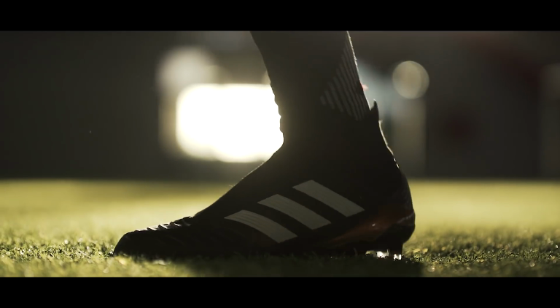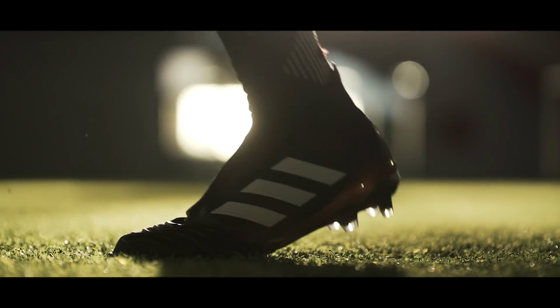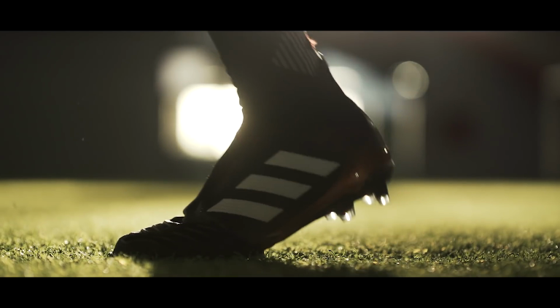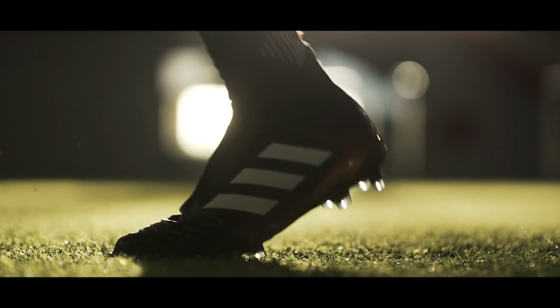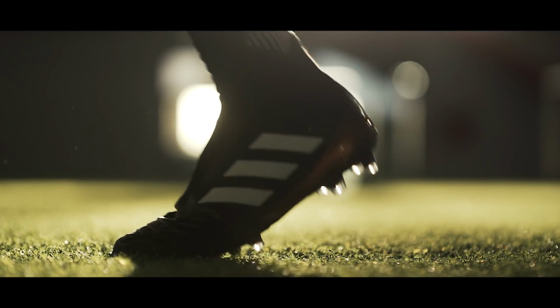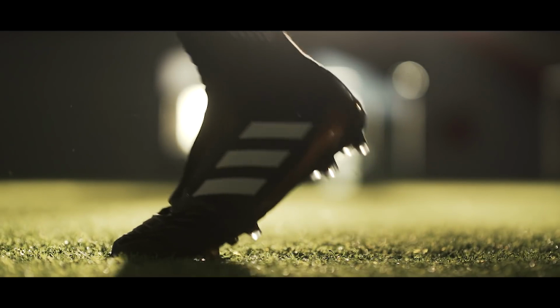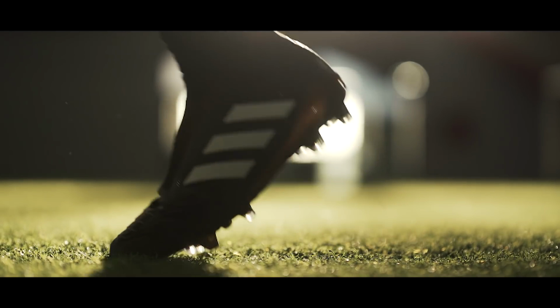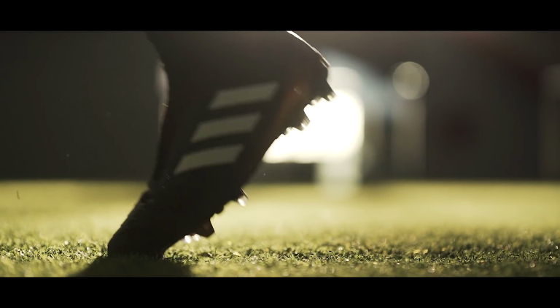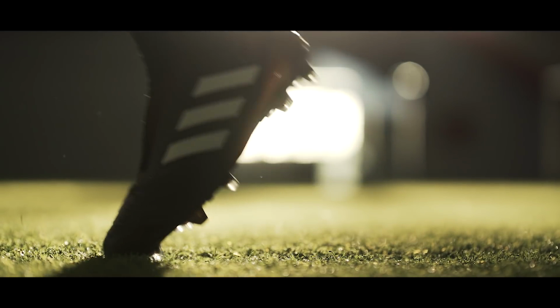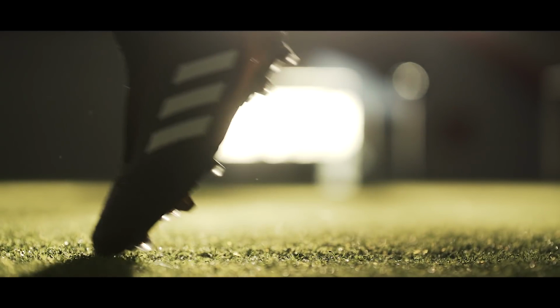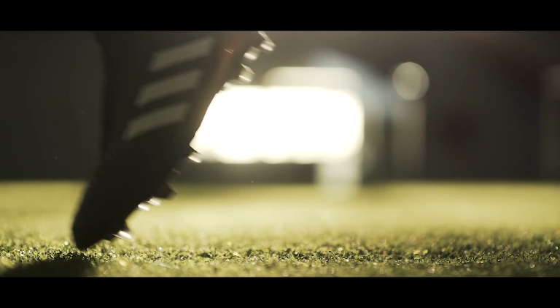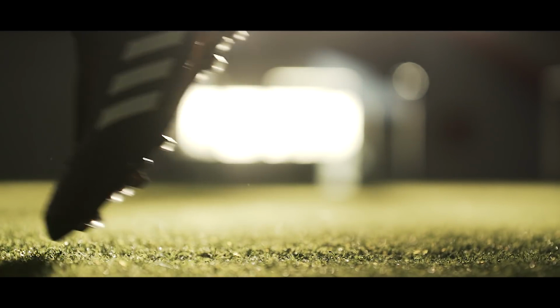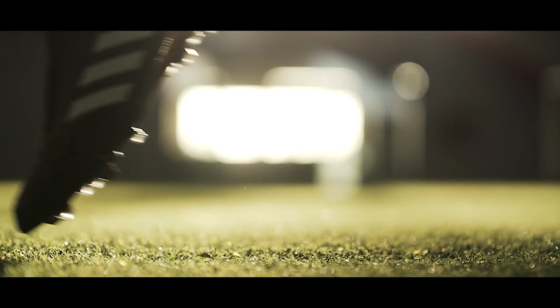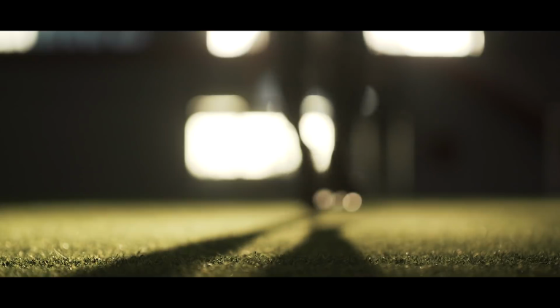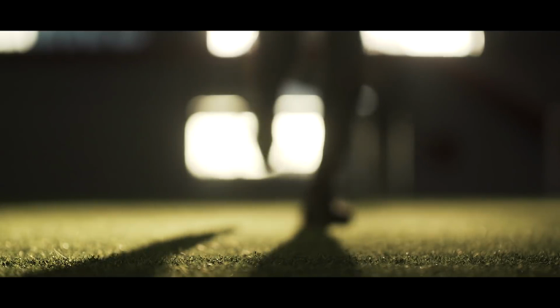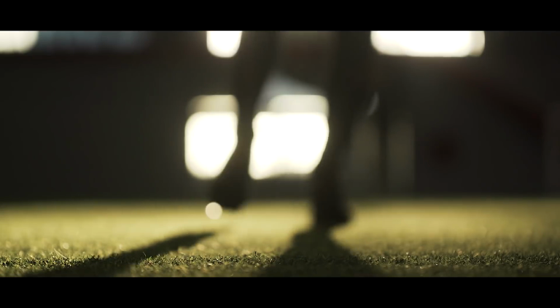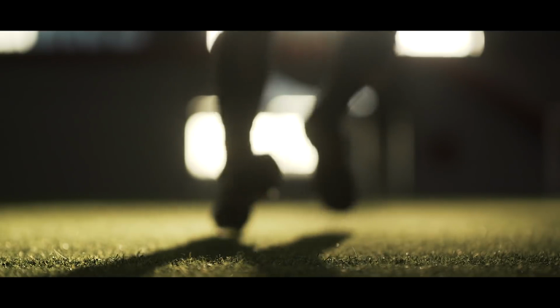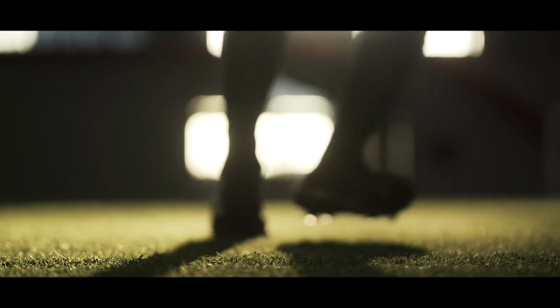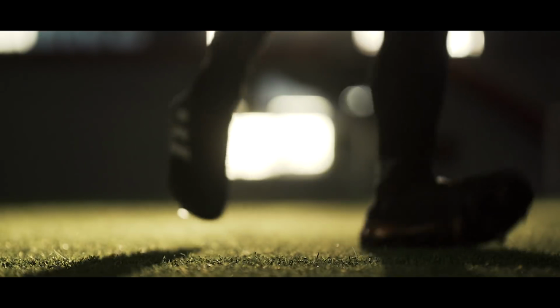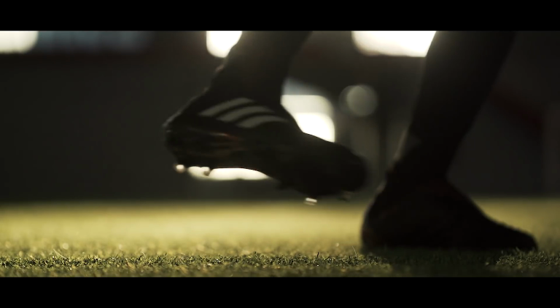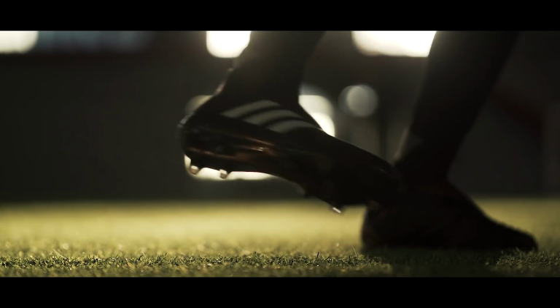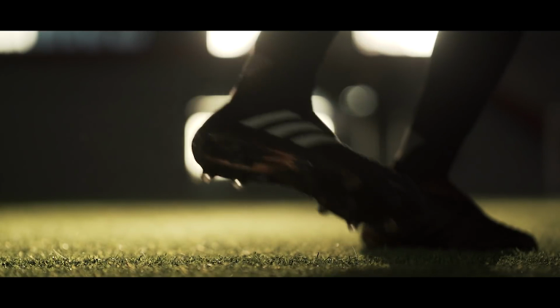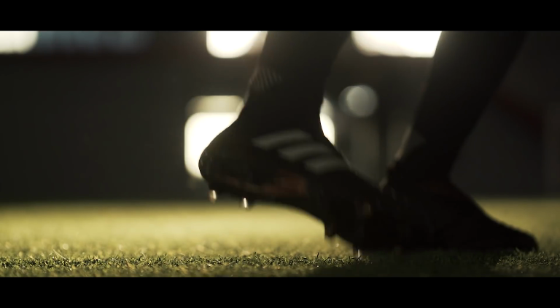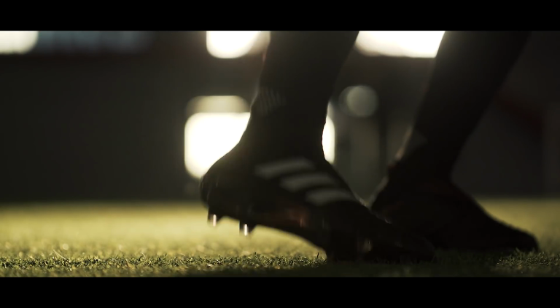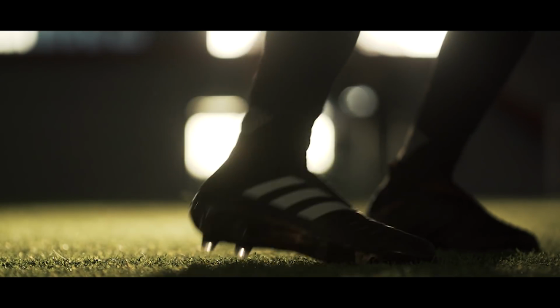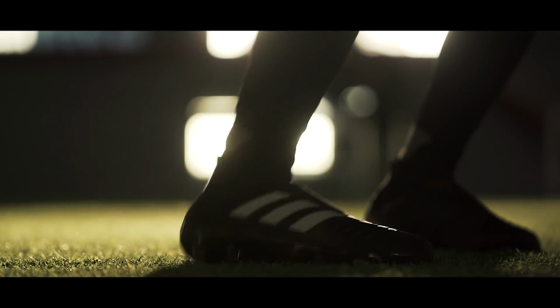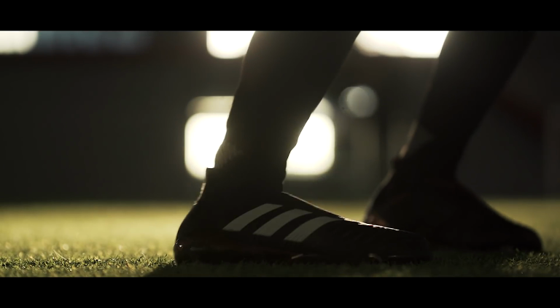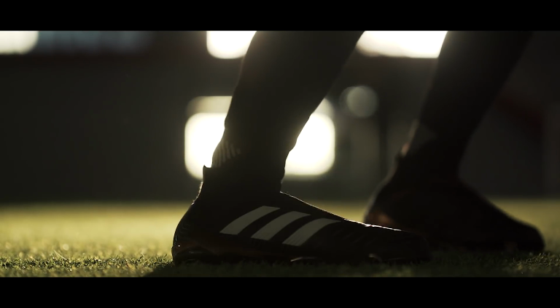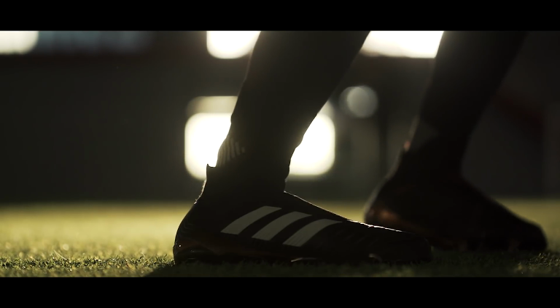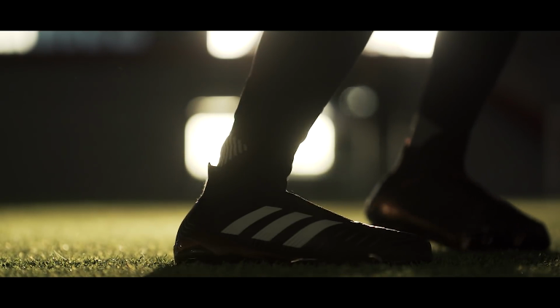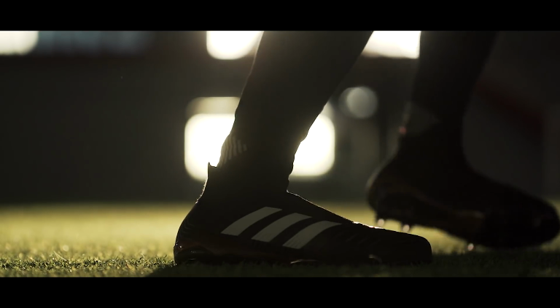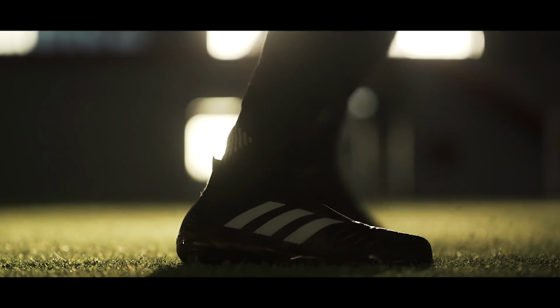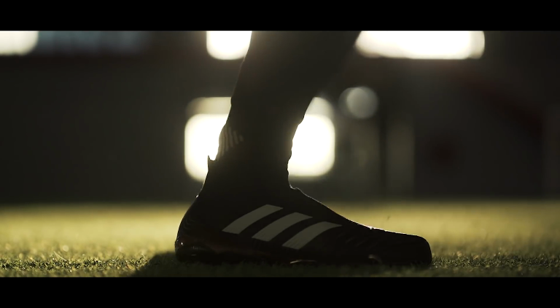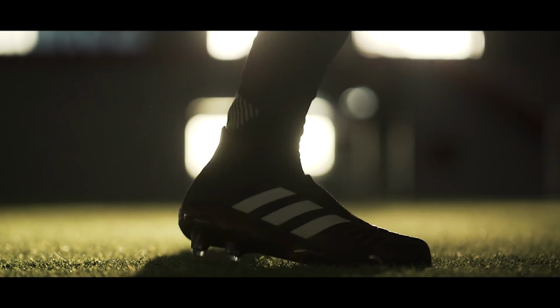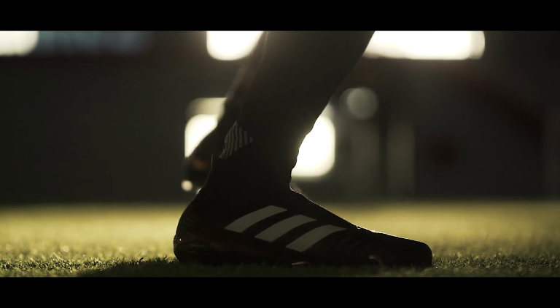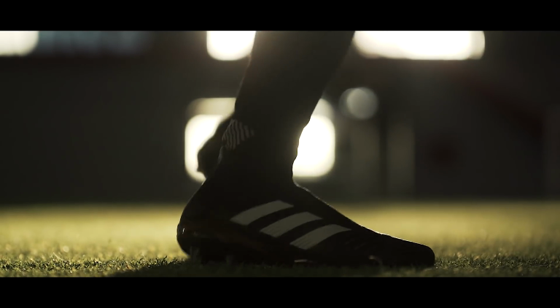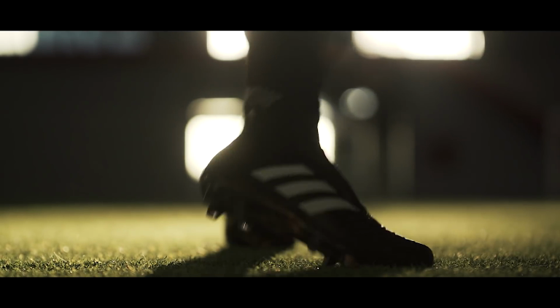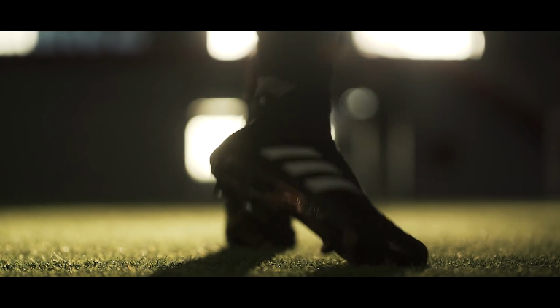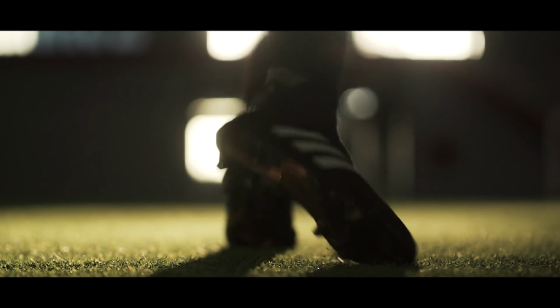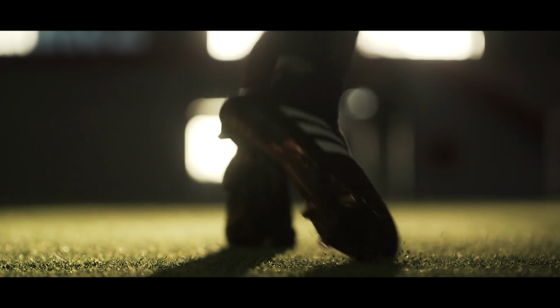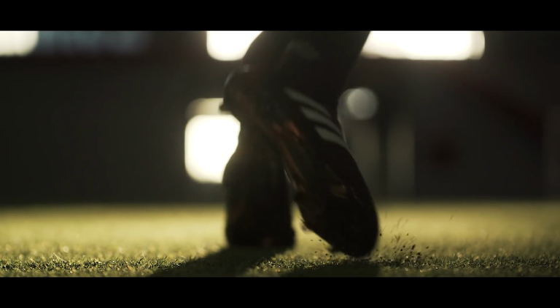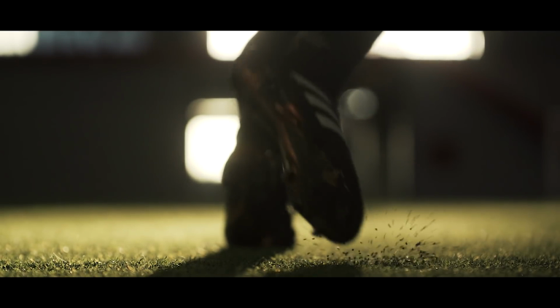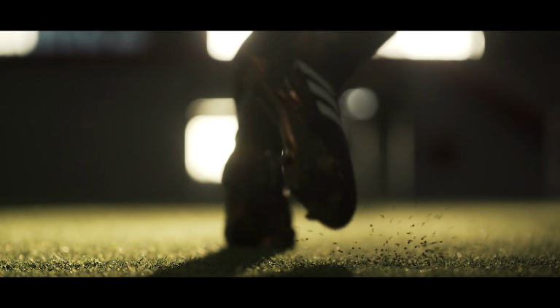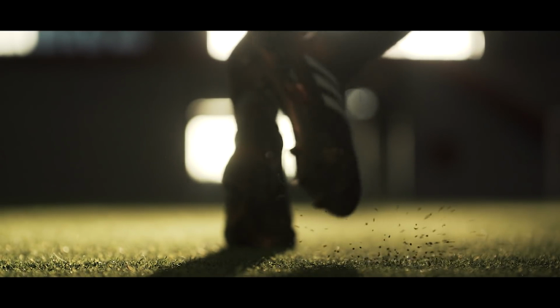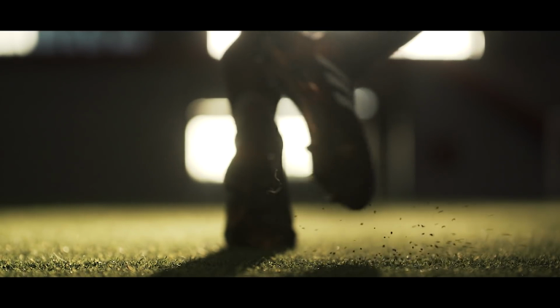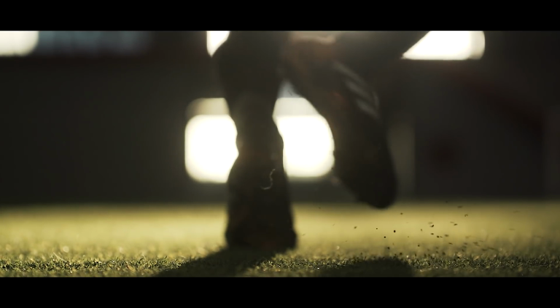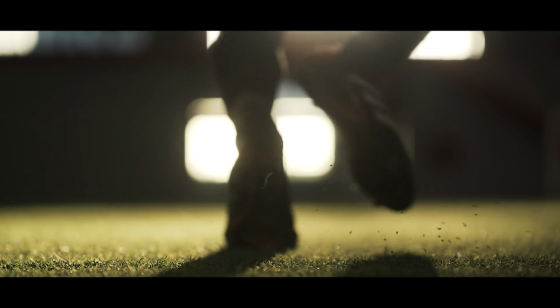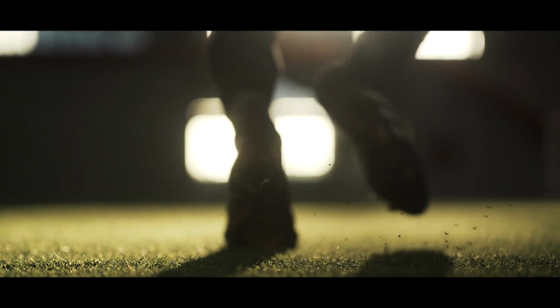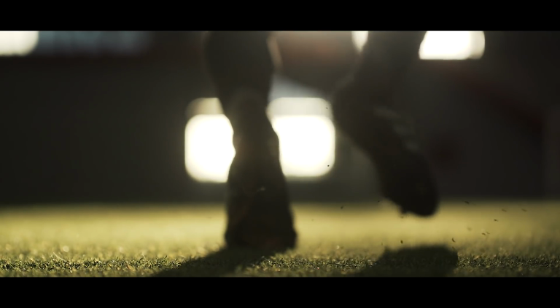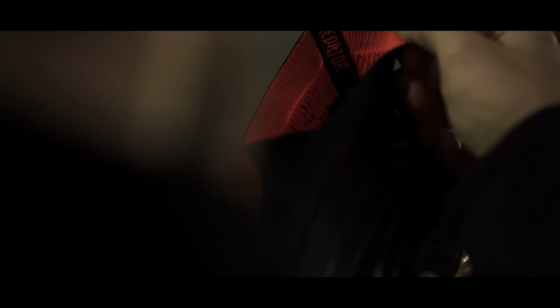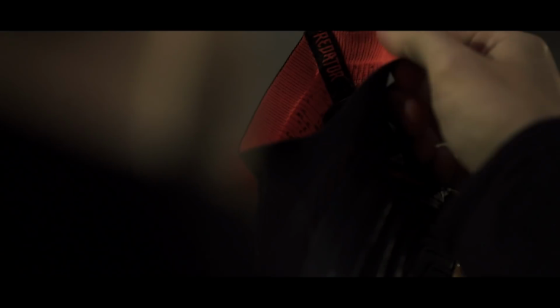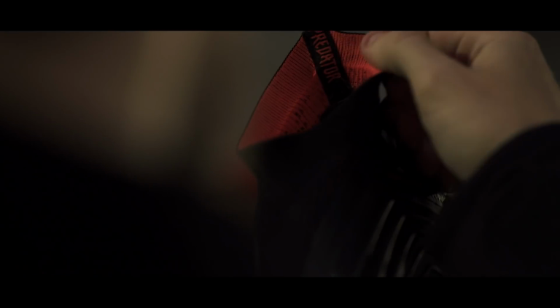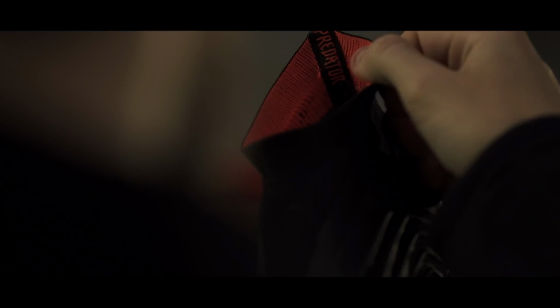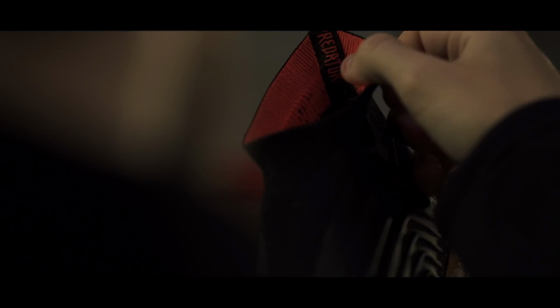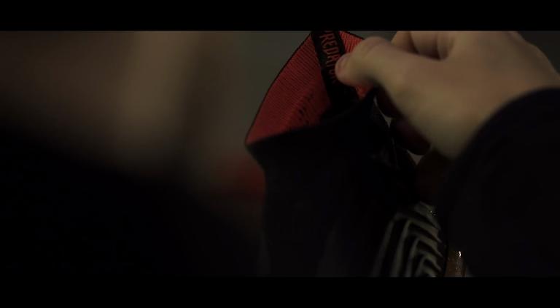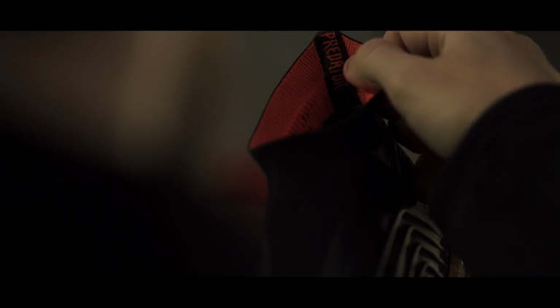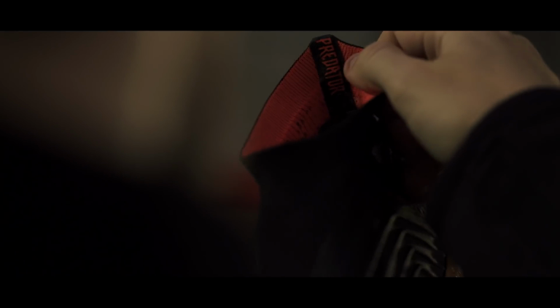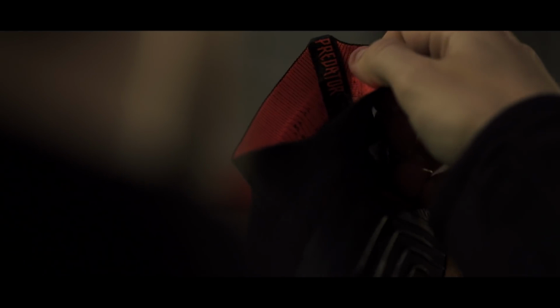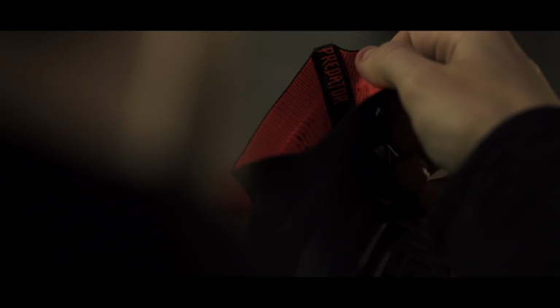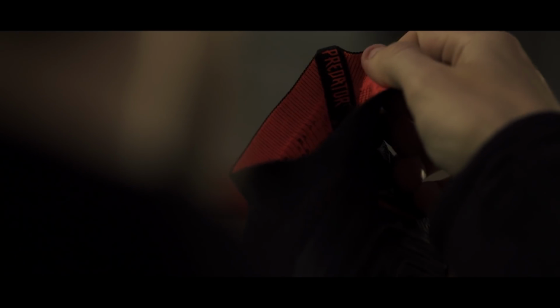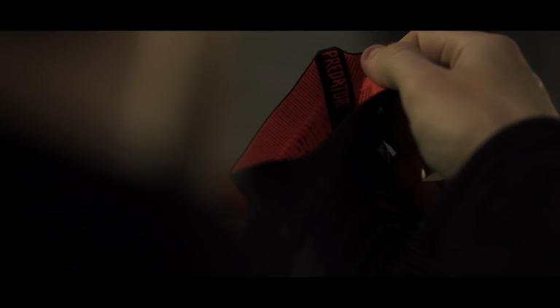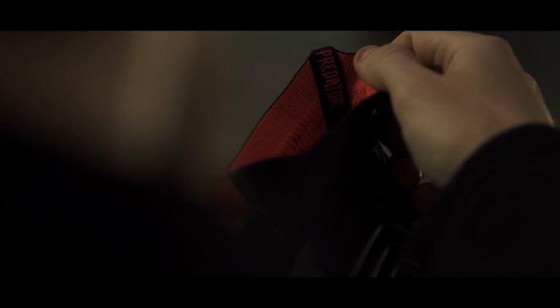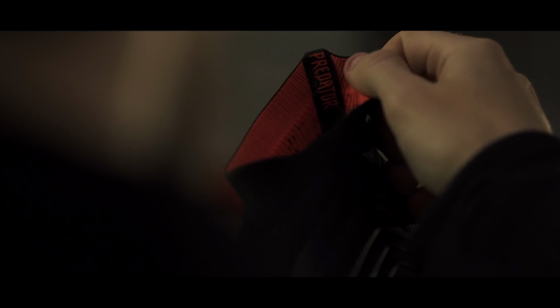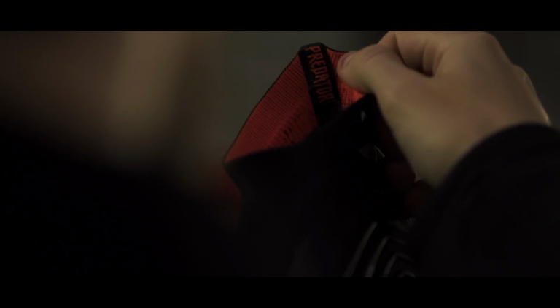What you get is a toebox as soft as leather, plus a more personal fit and better lockdown thanks to the new sock construction.